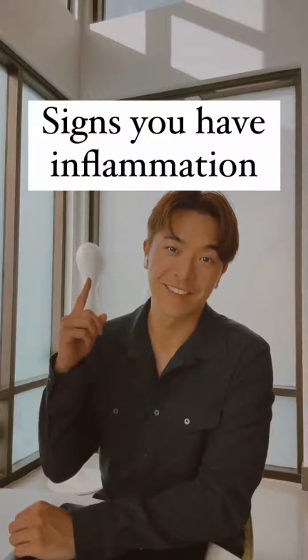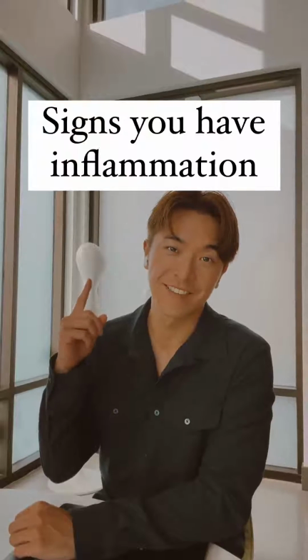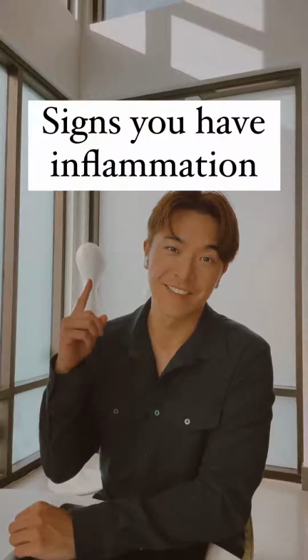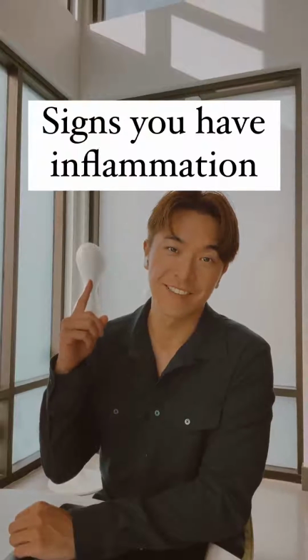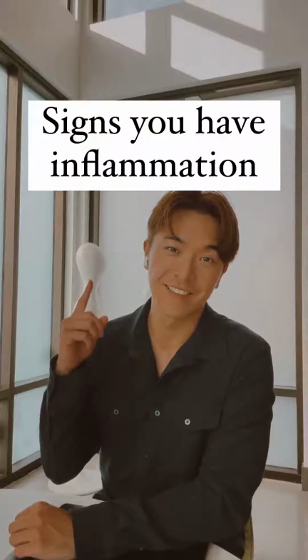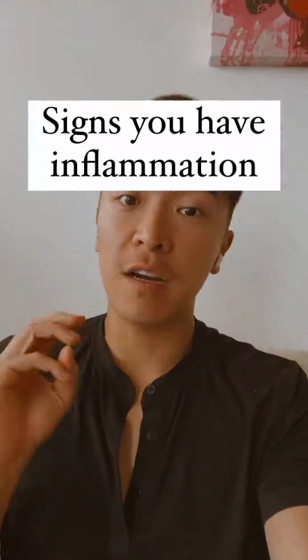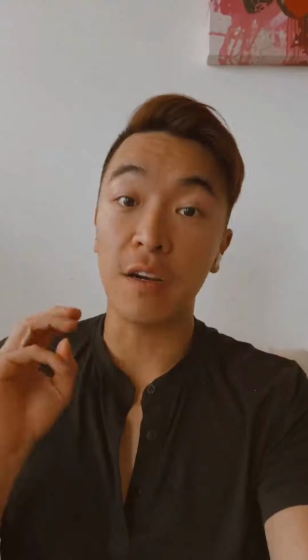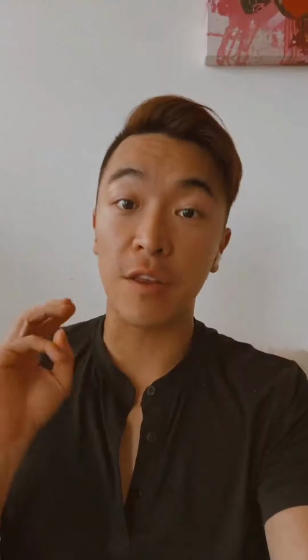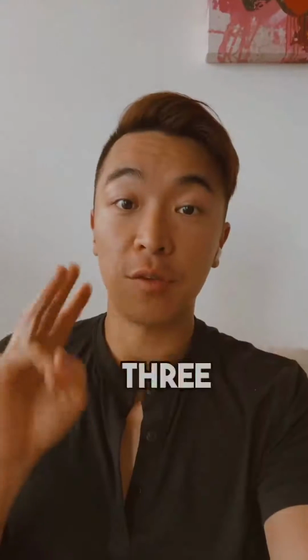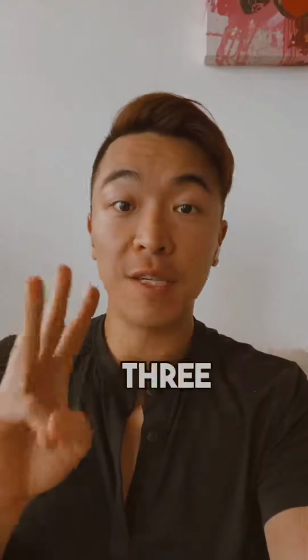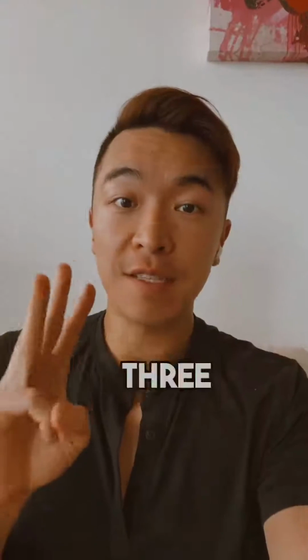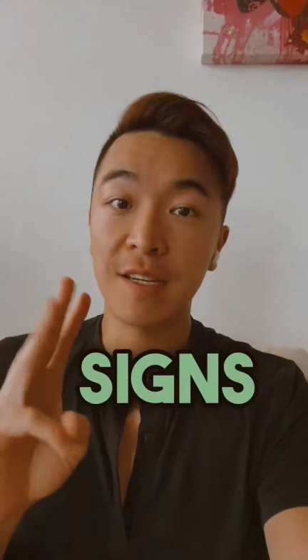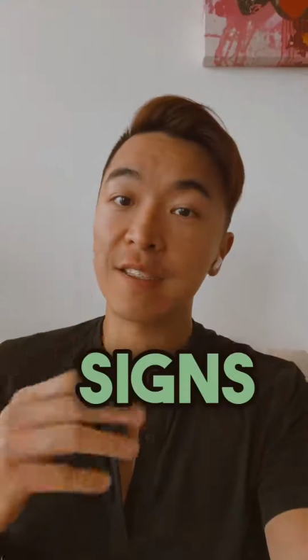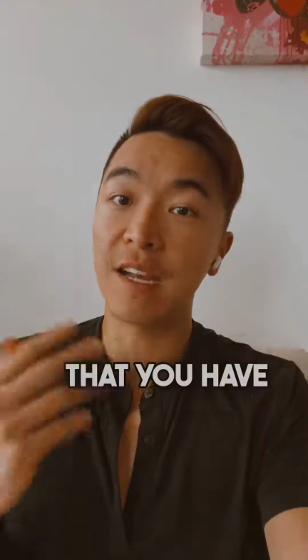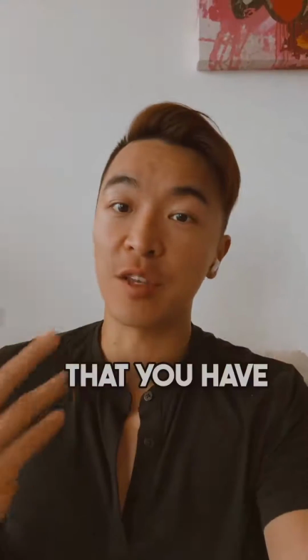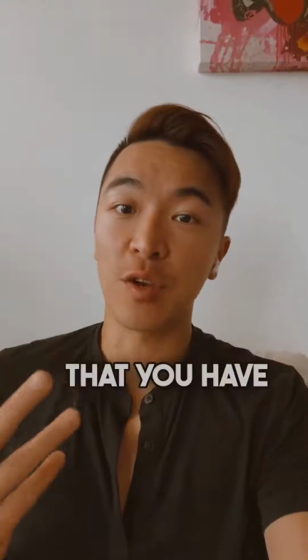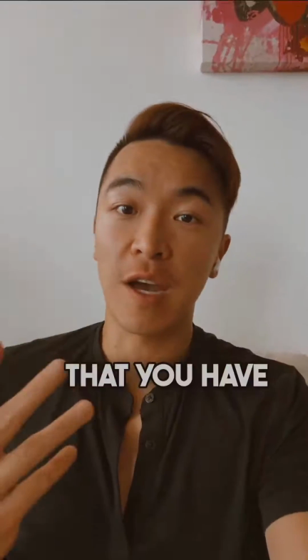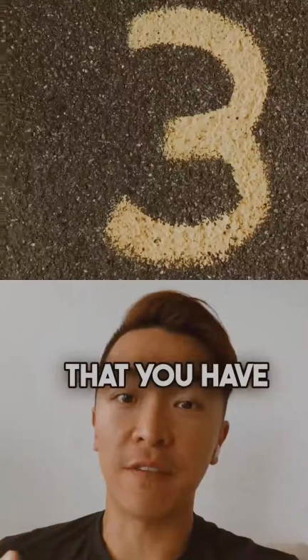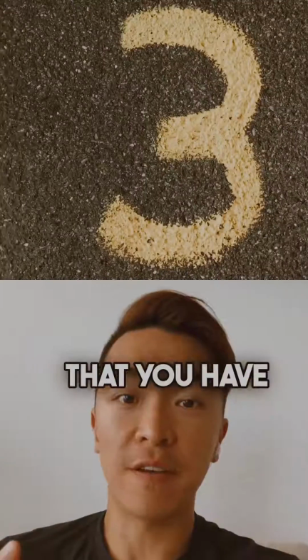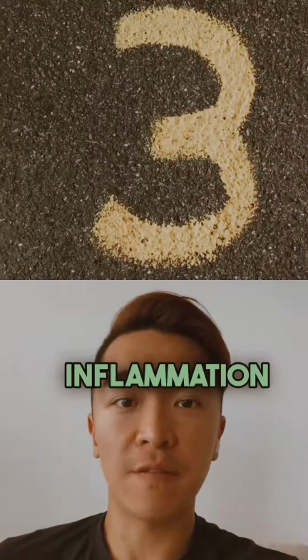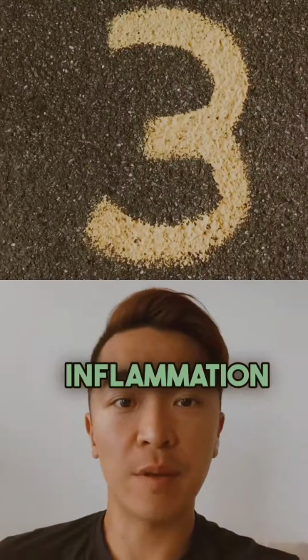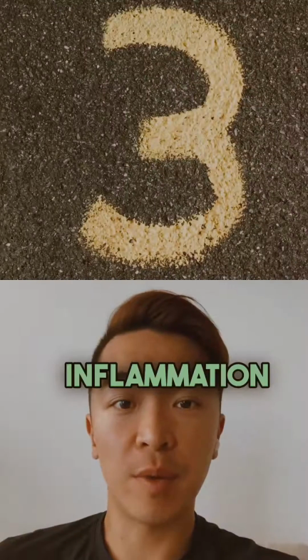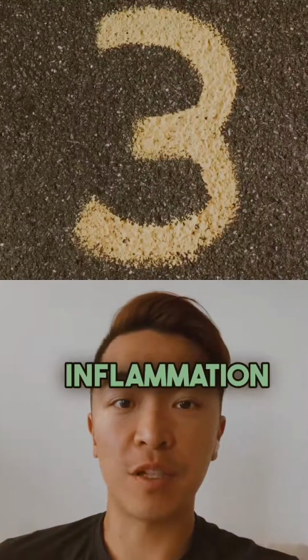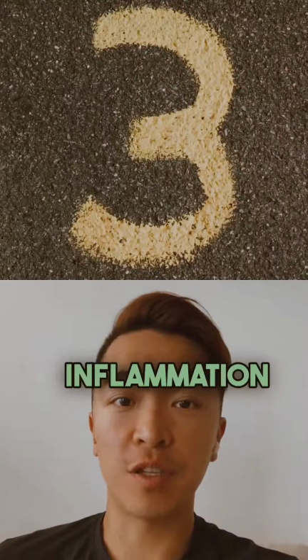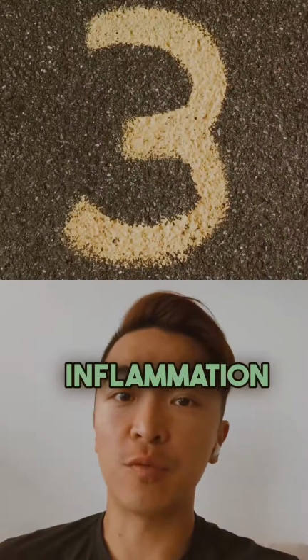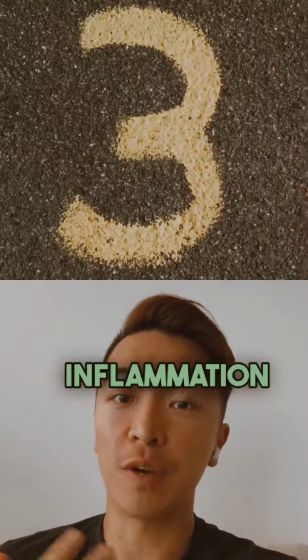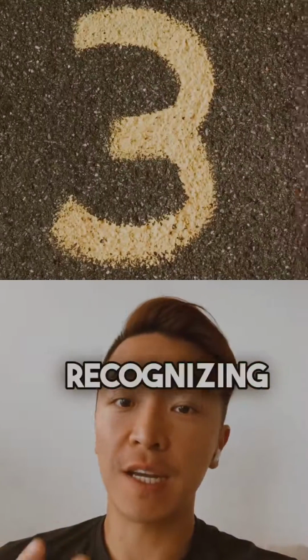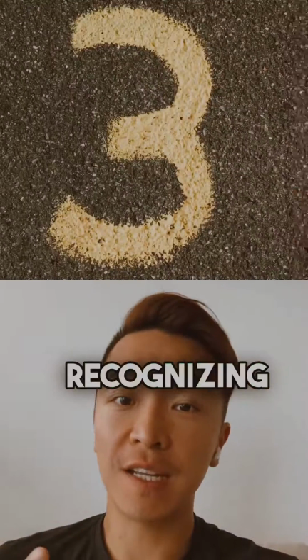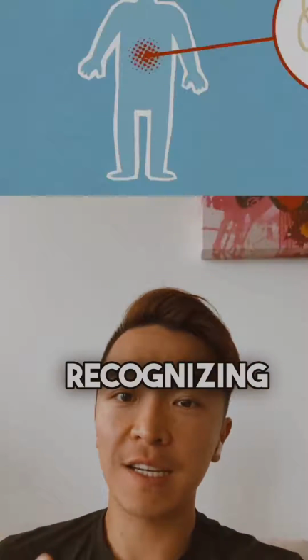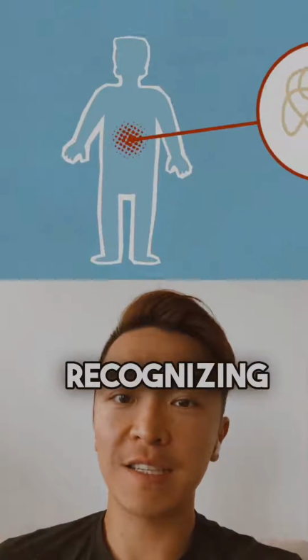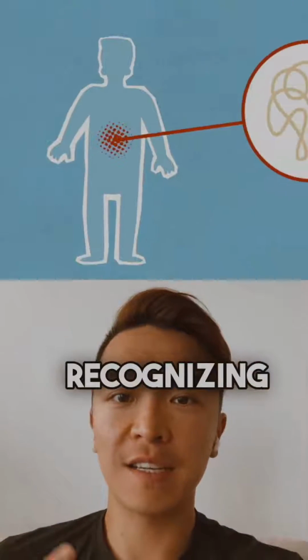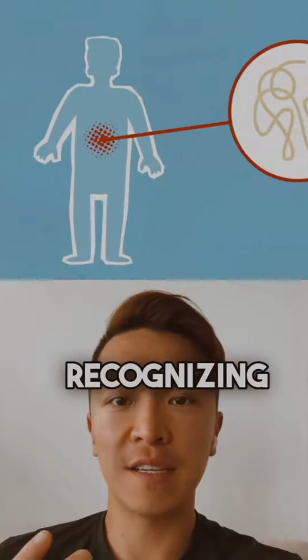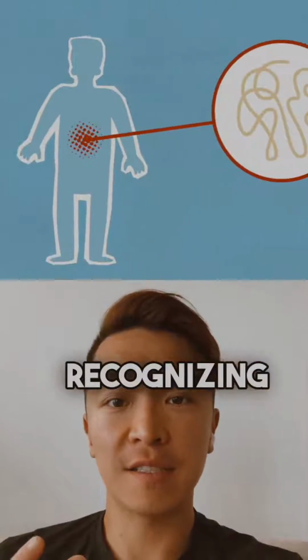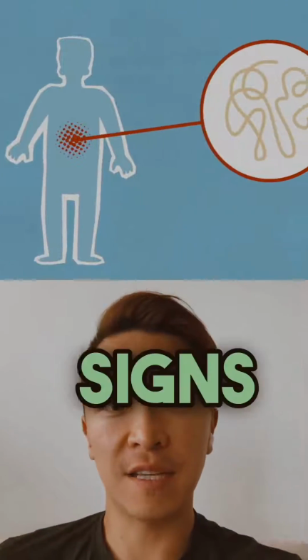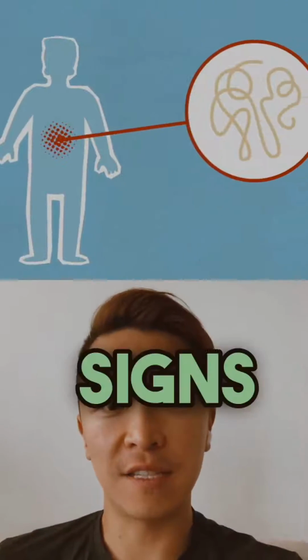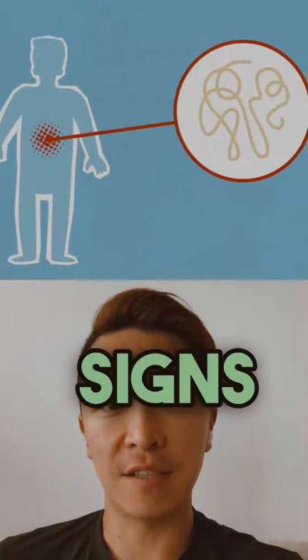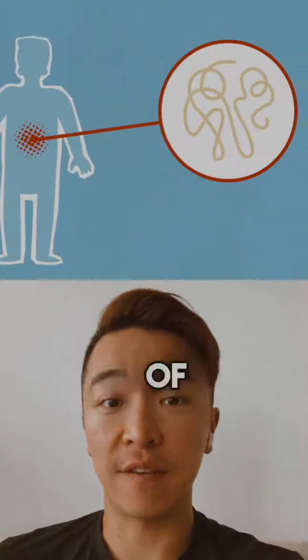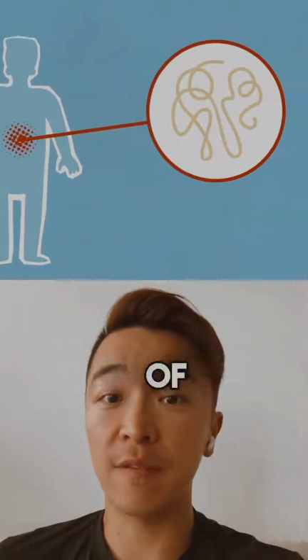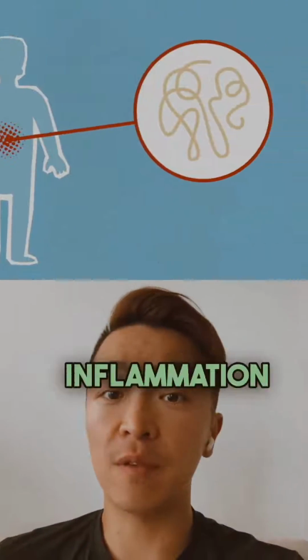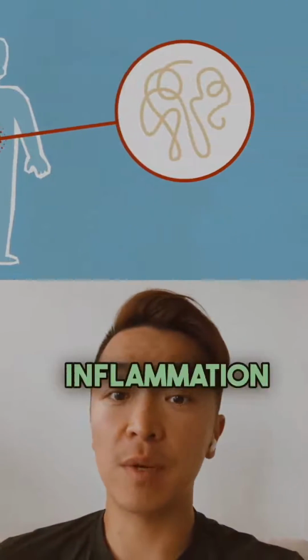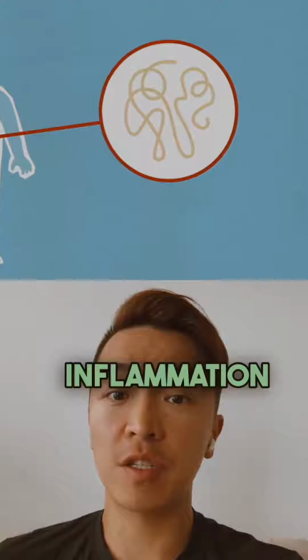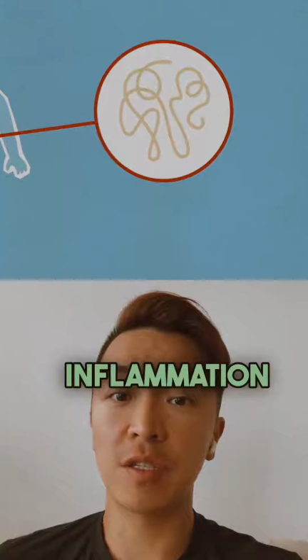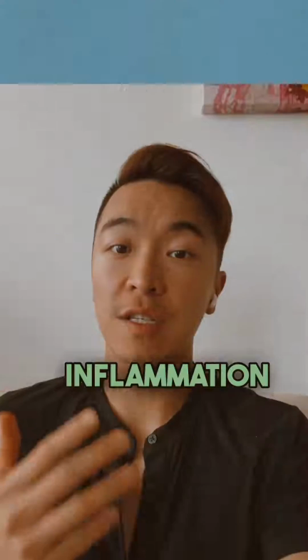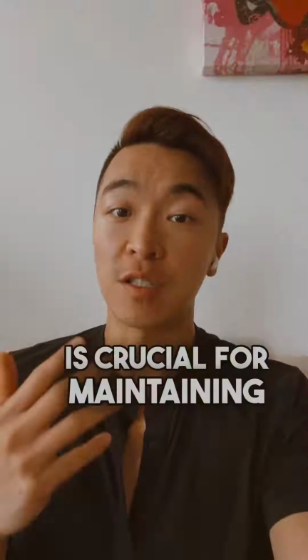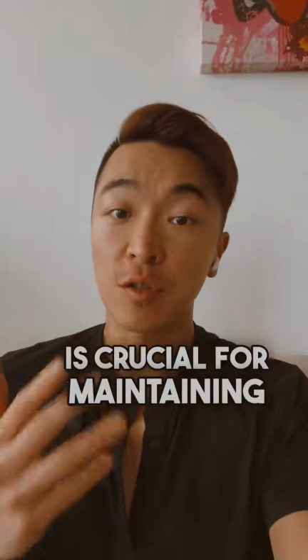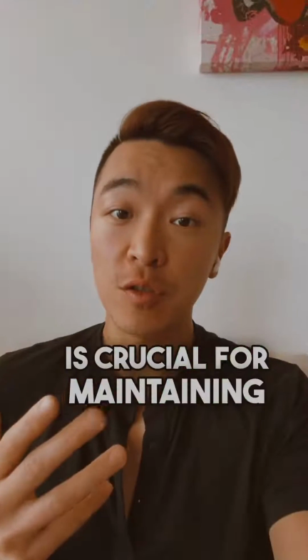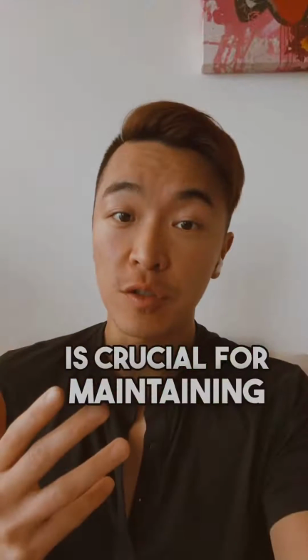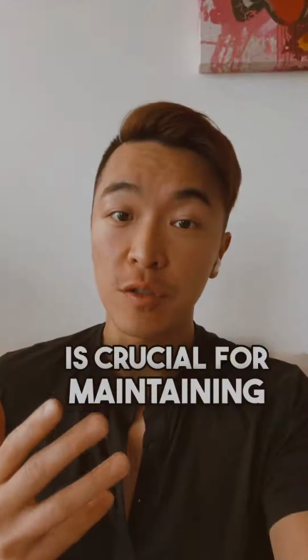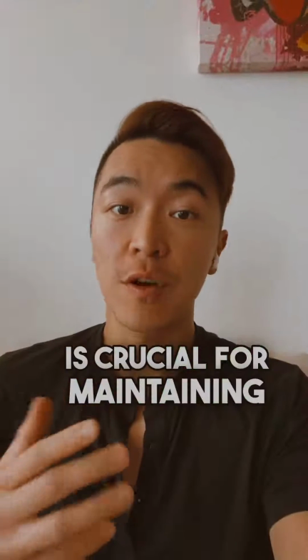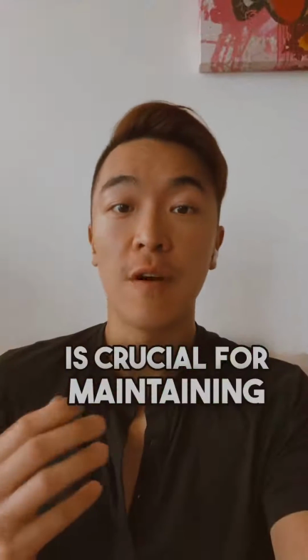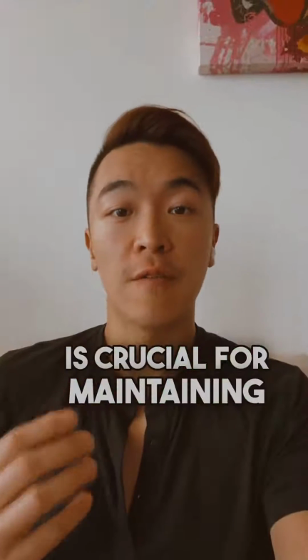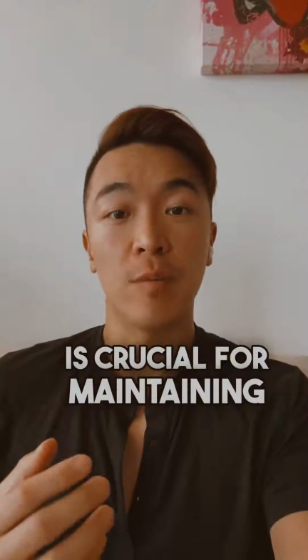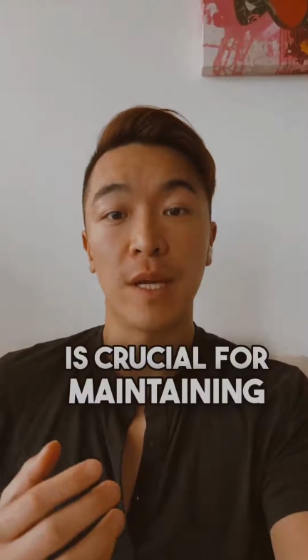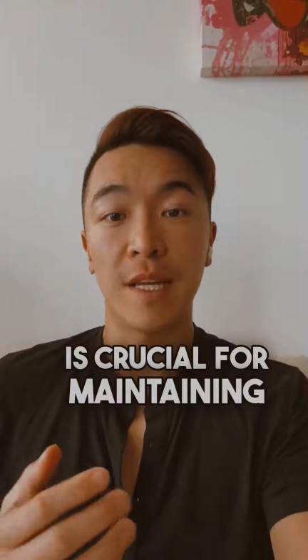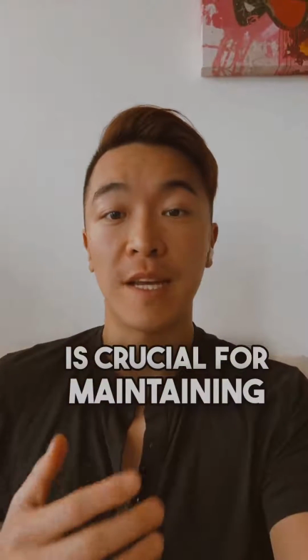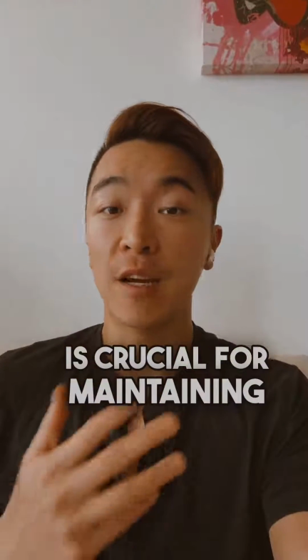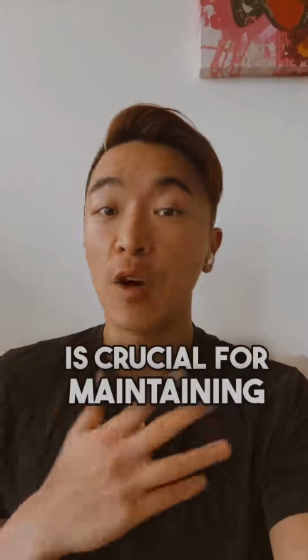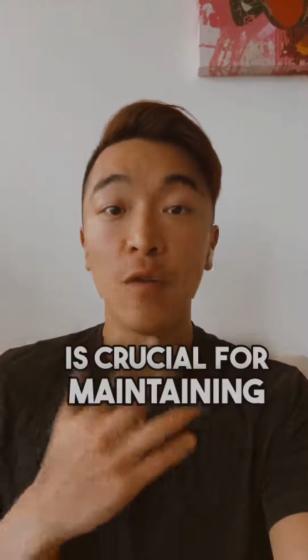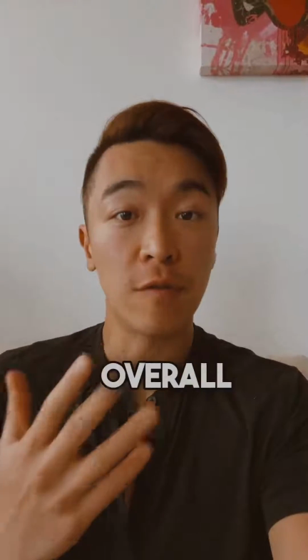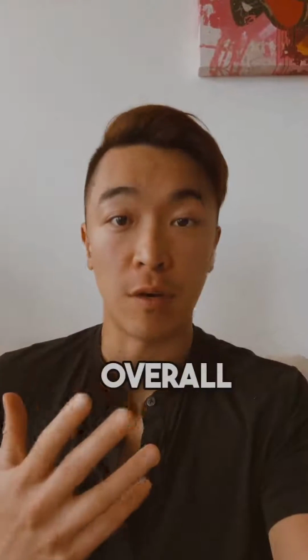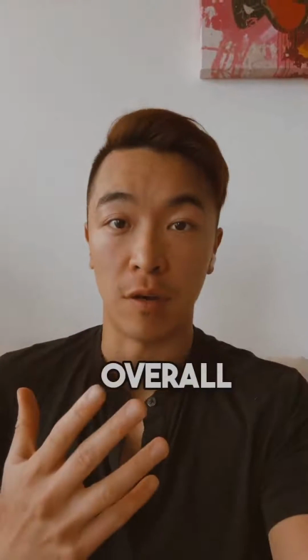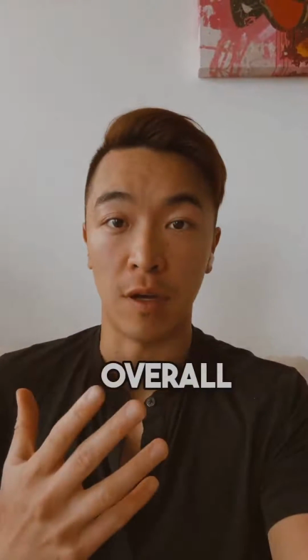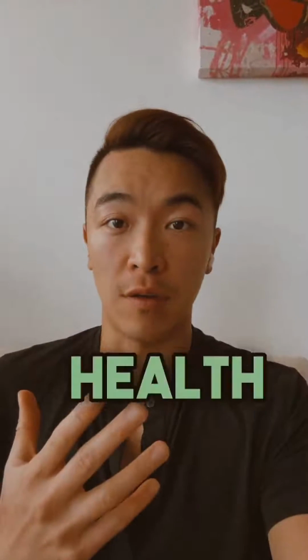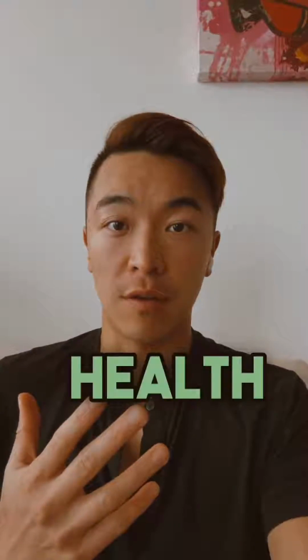Here are three signs that you have inflammation. Recognizing signs of inflammation is crucial for maintaining overall health.